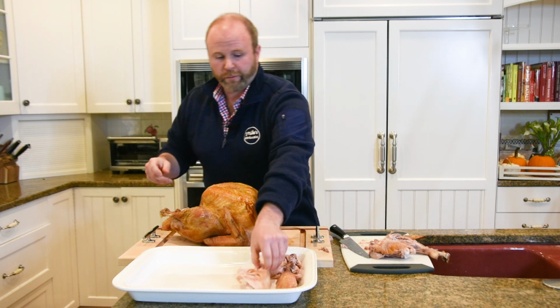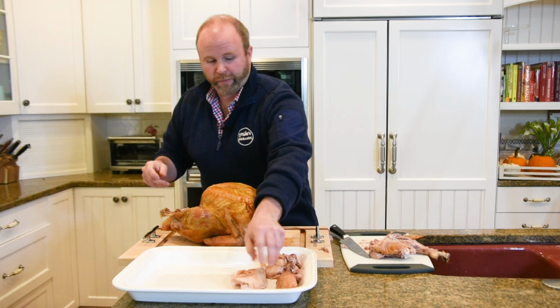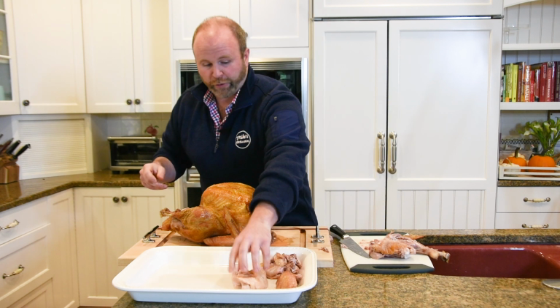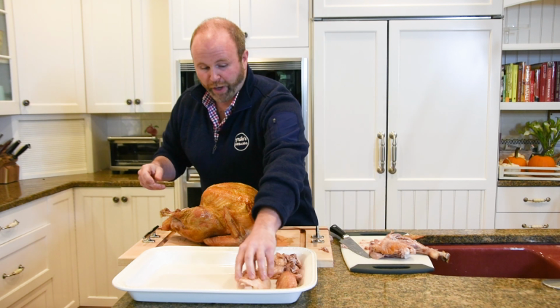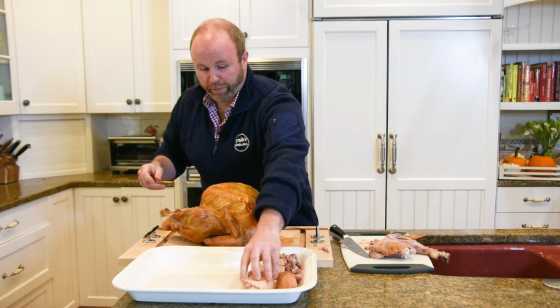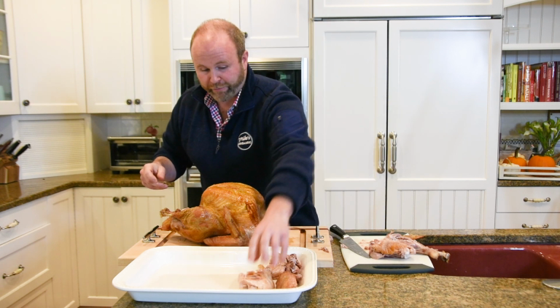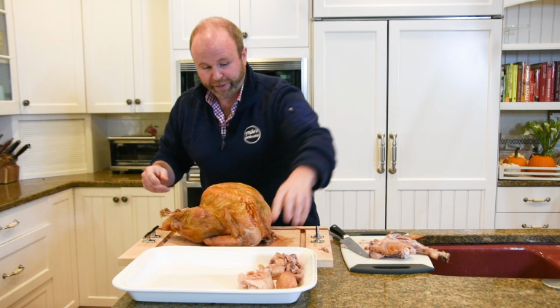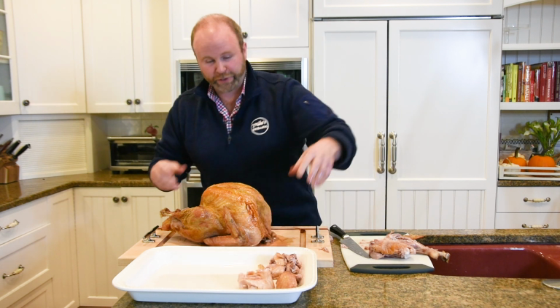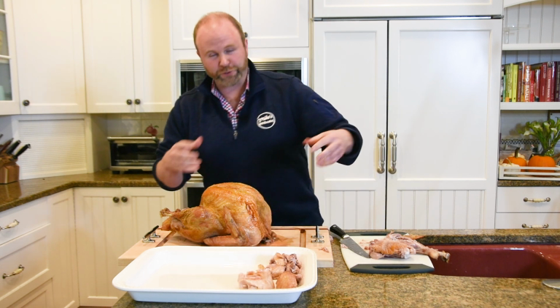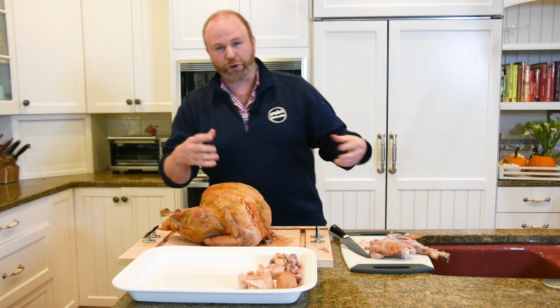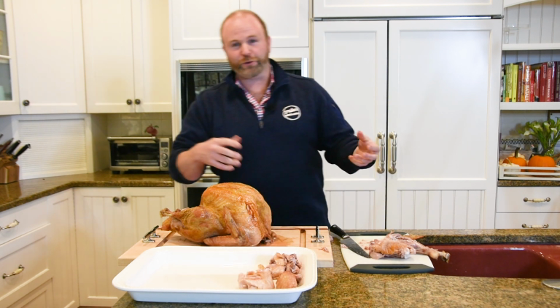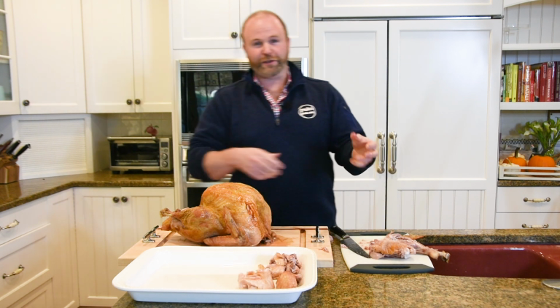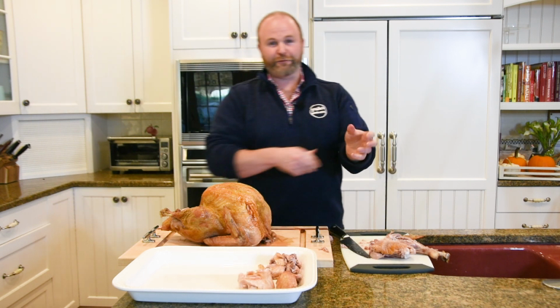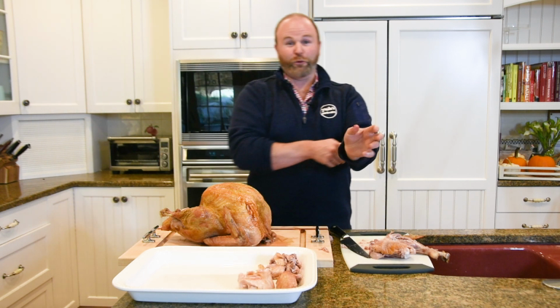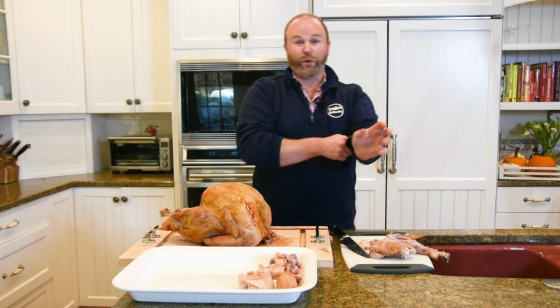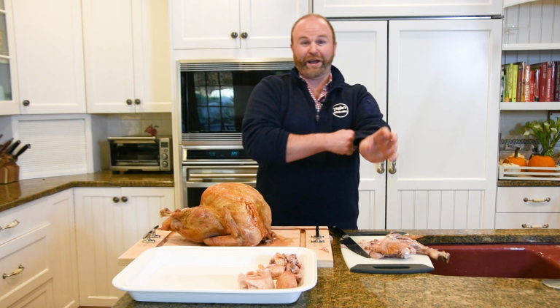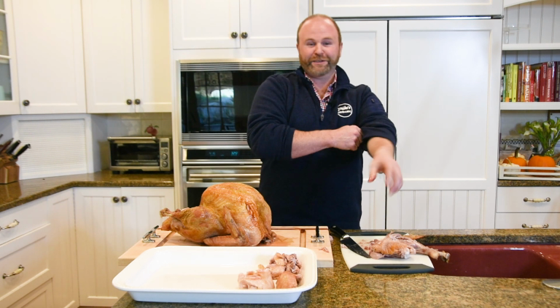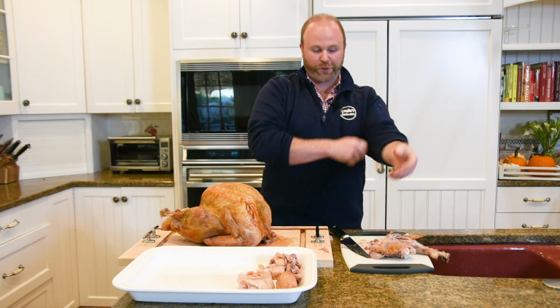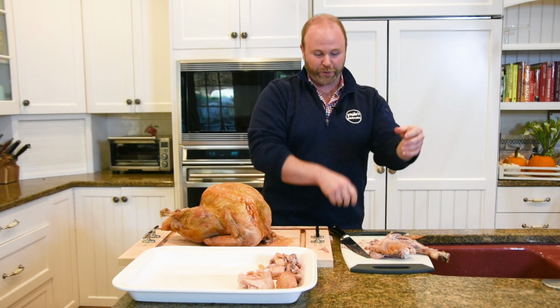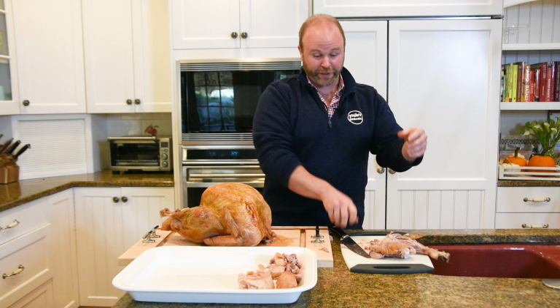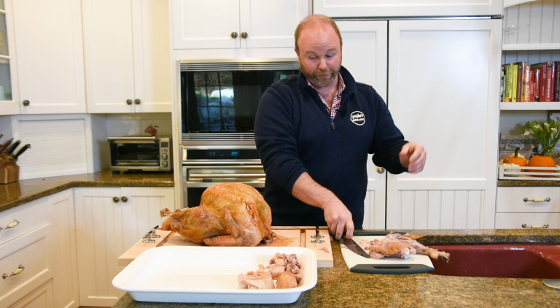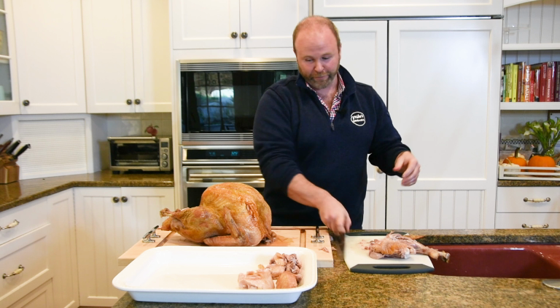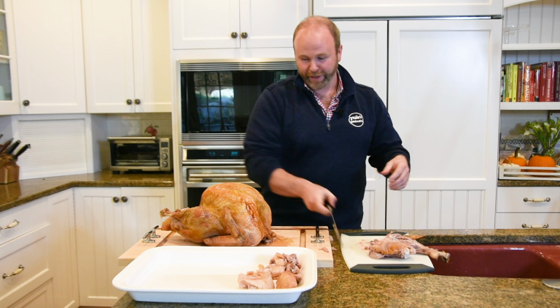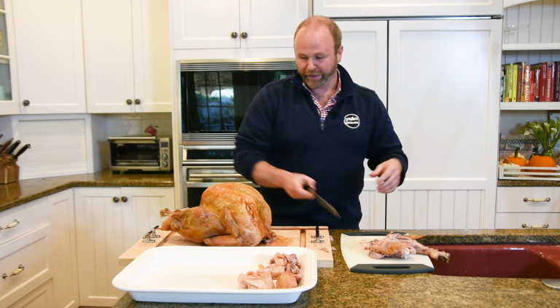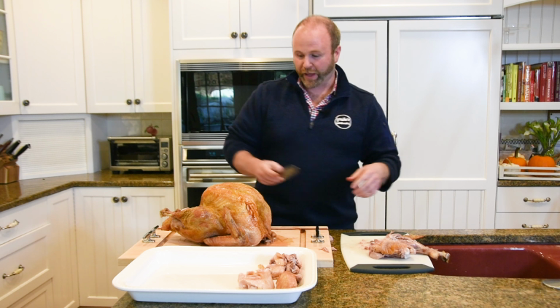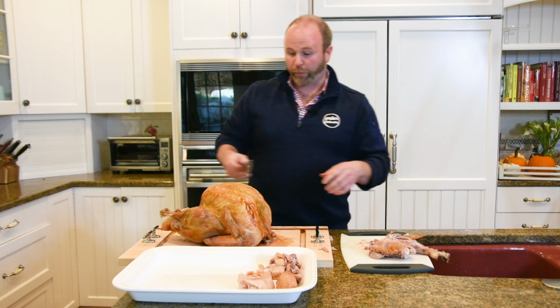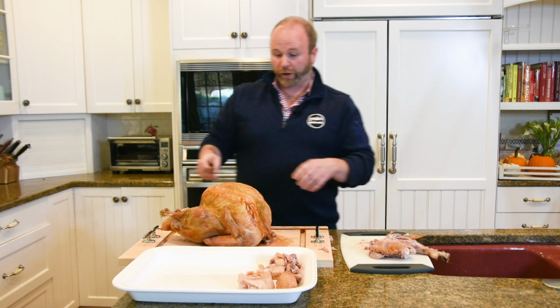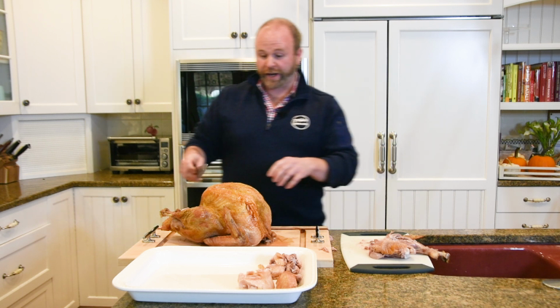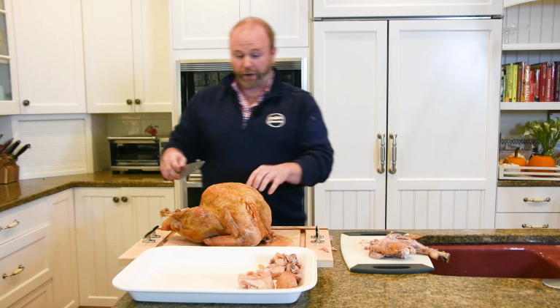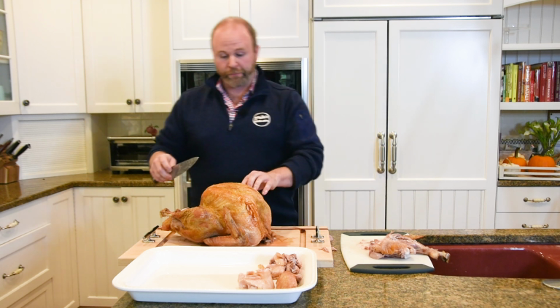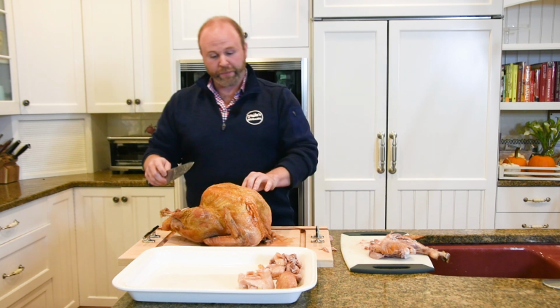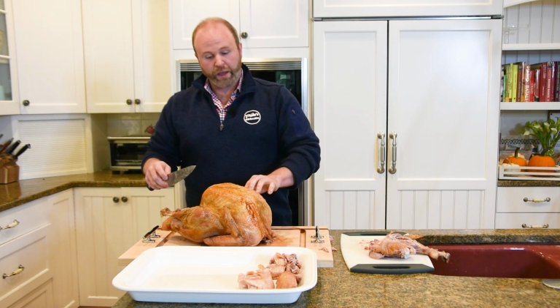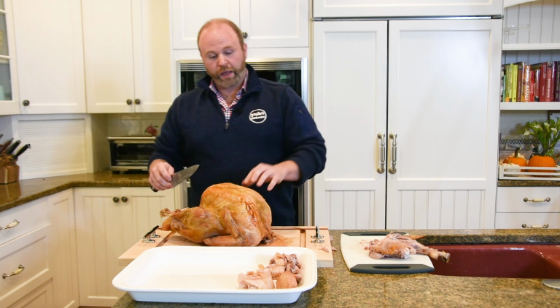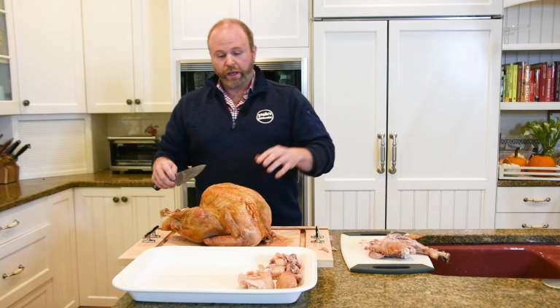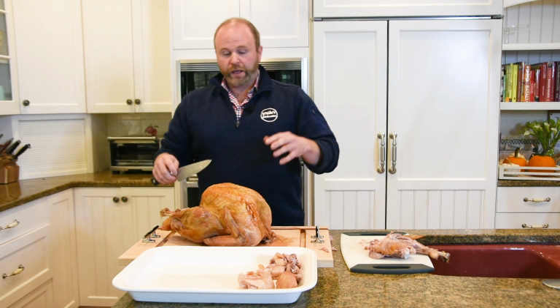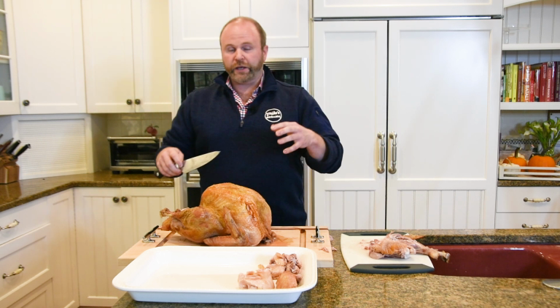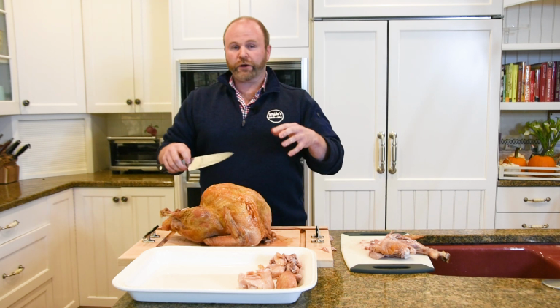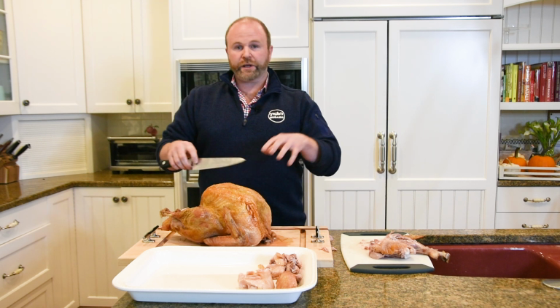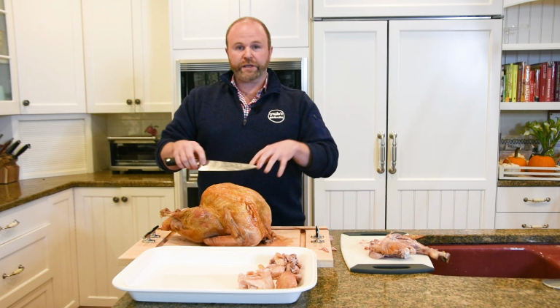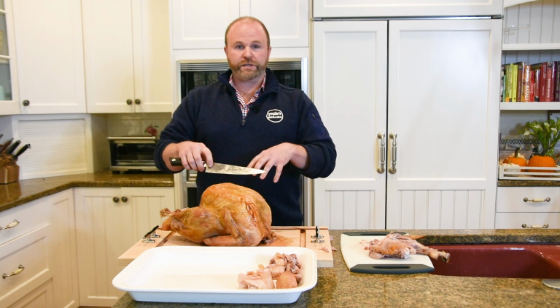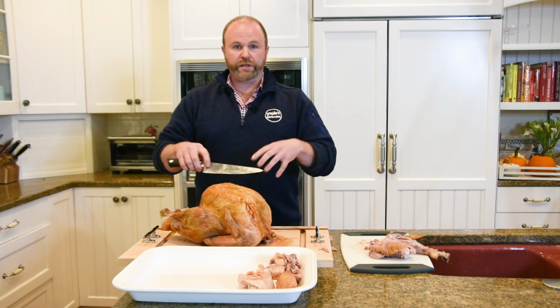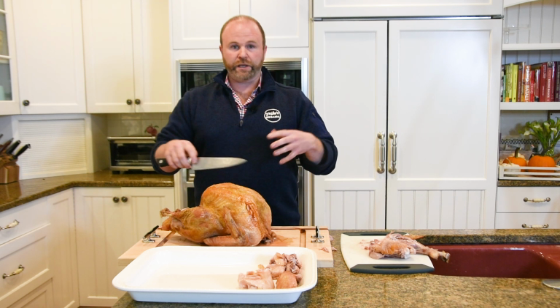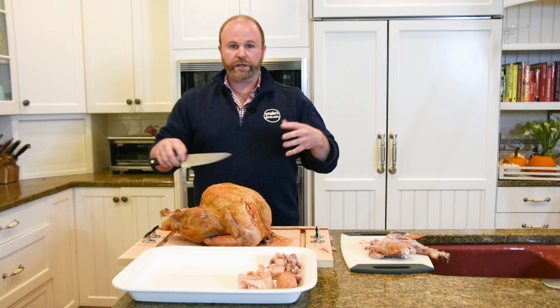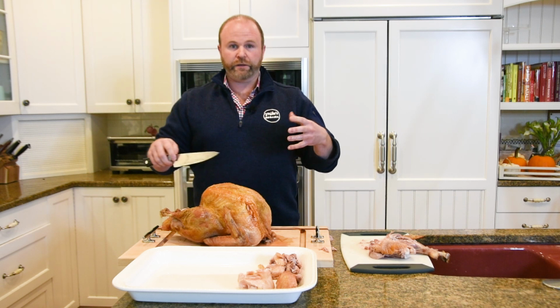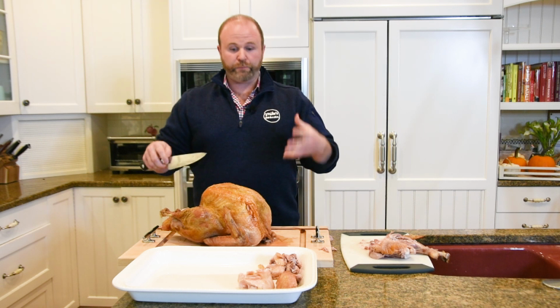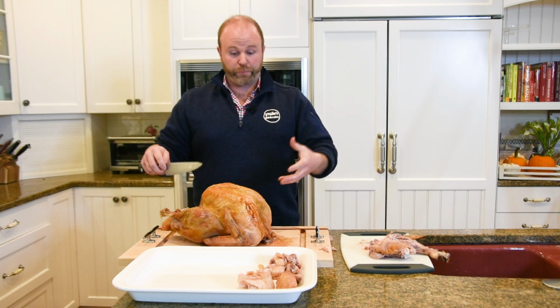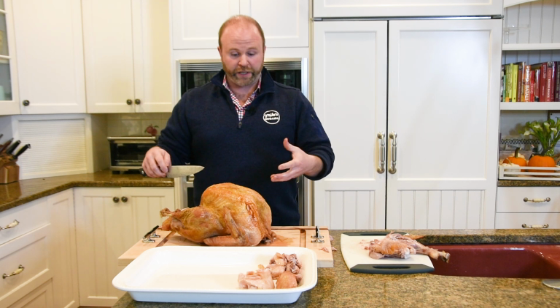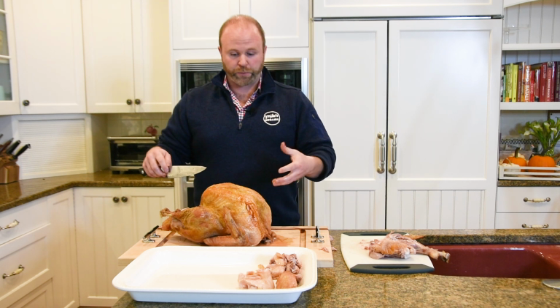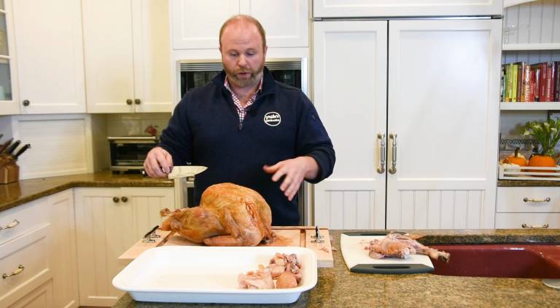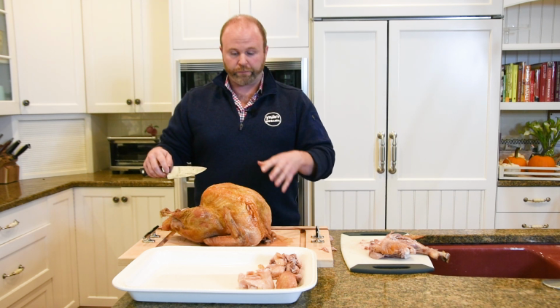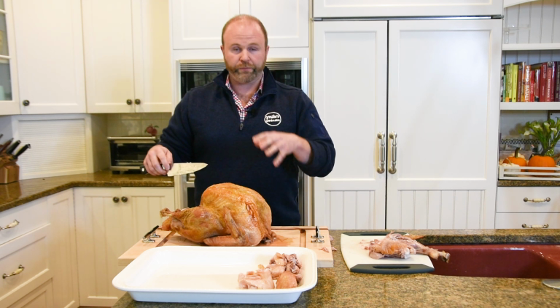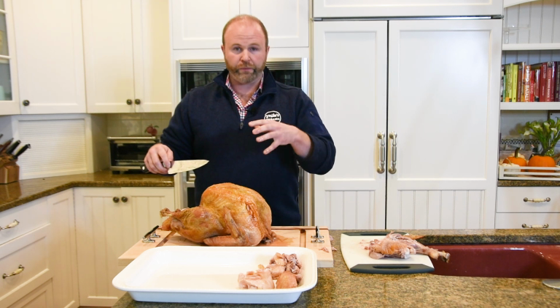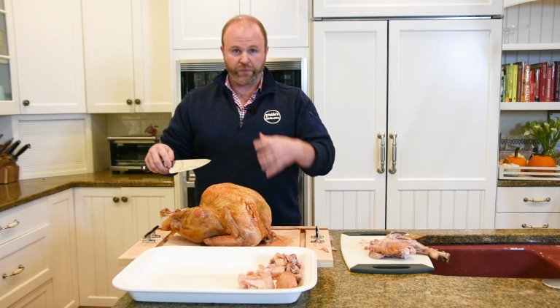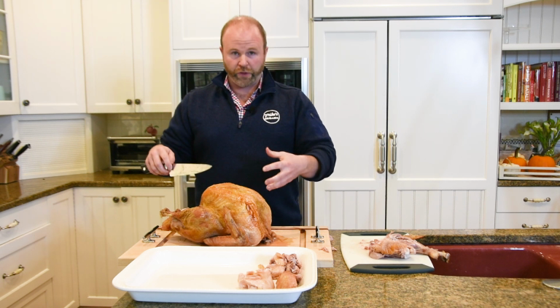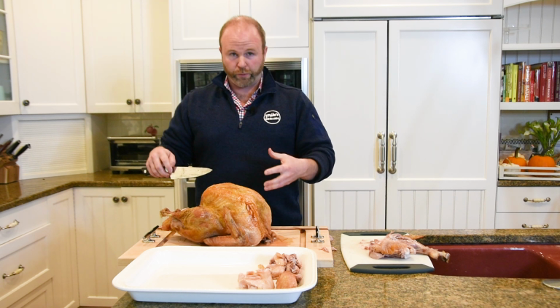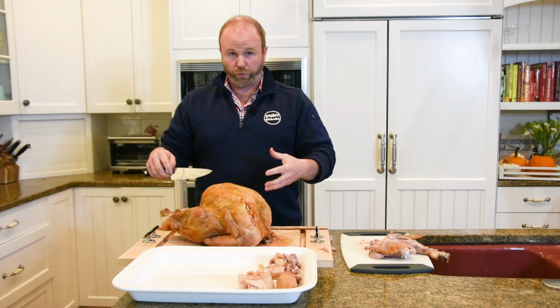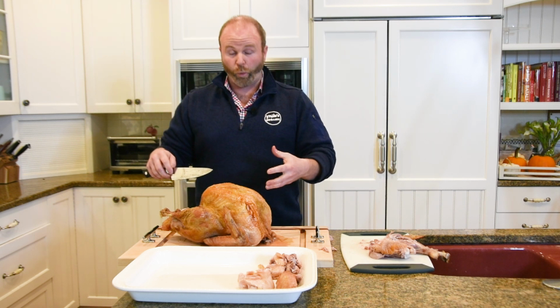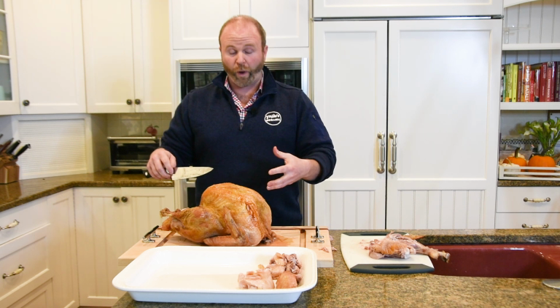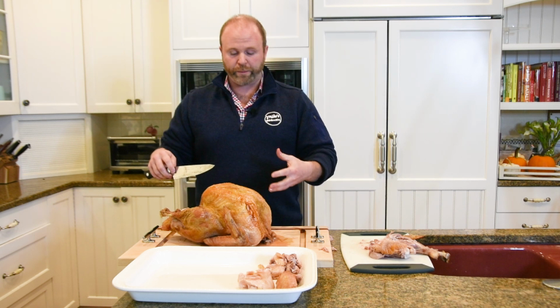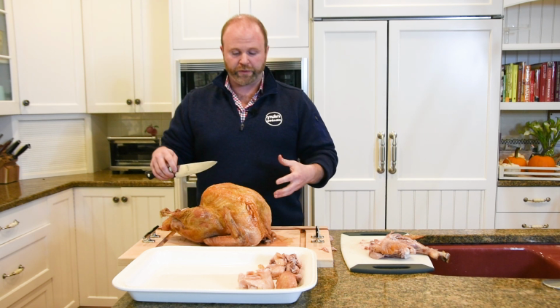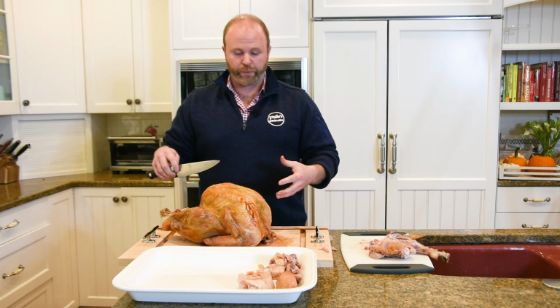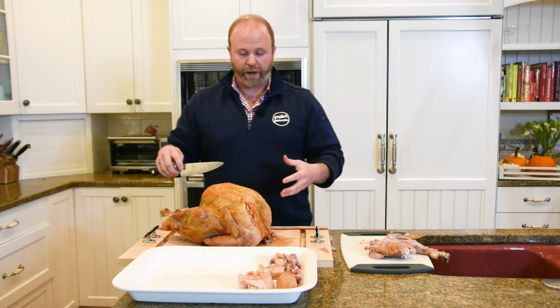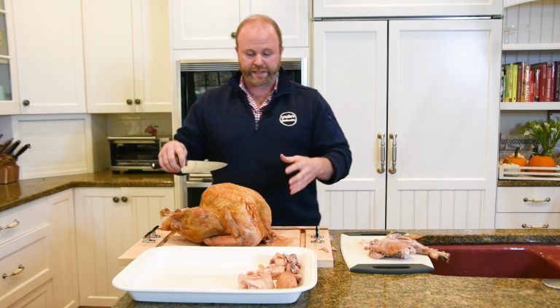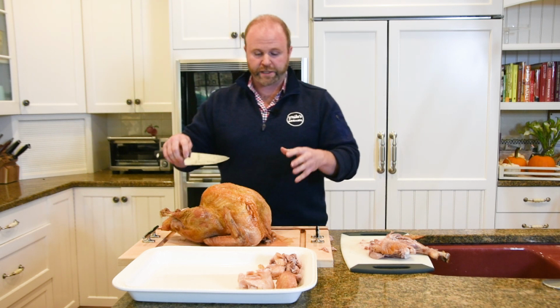My grandpa Vinny used to always love the wings, so we would give him that part. Now, here is the biggest part — the white meat, the breast.